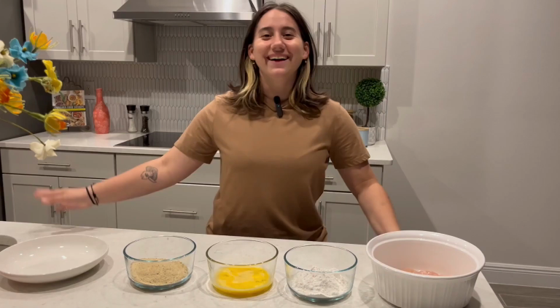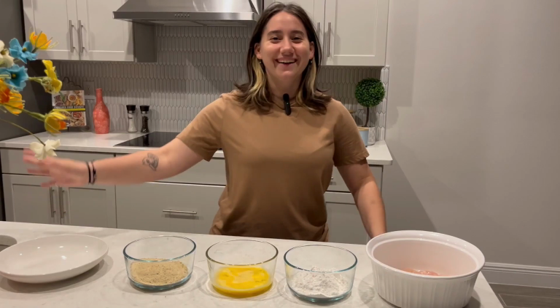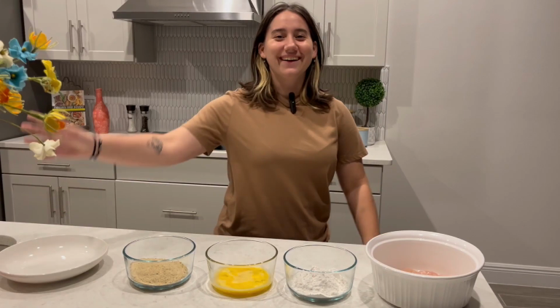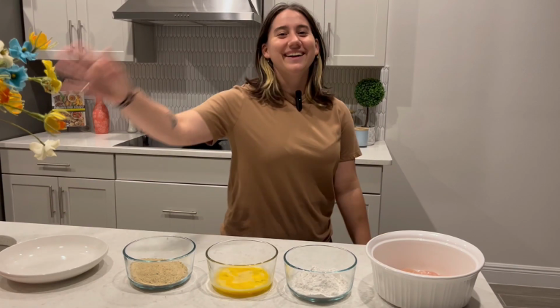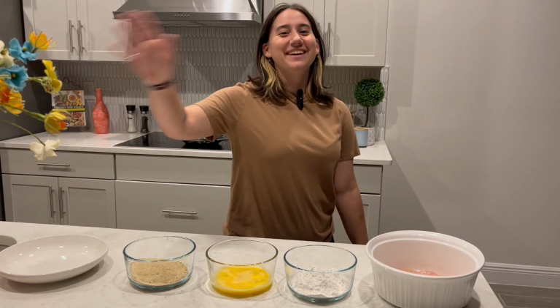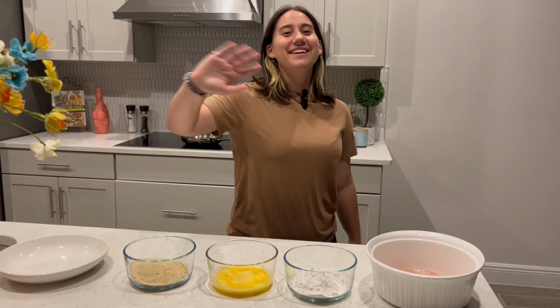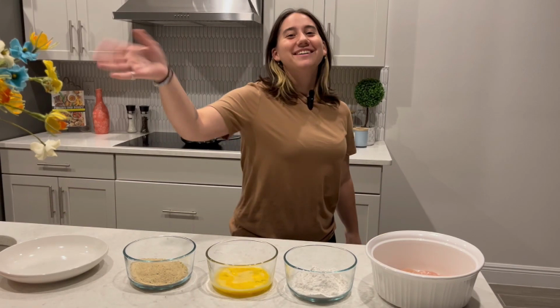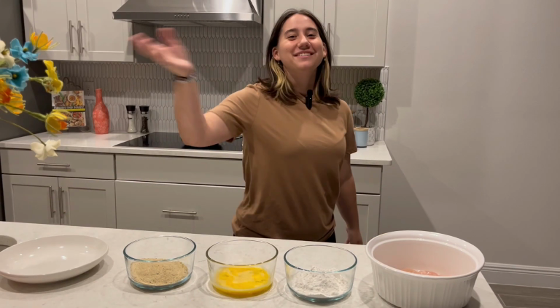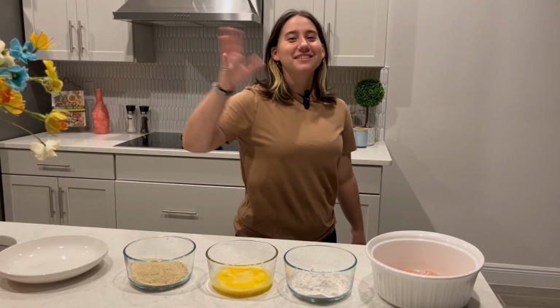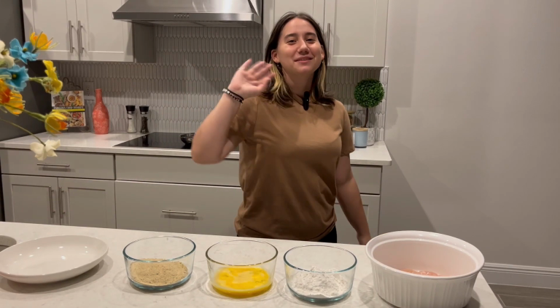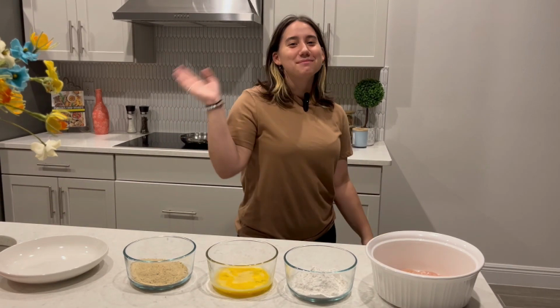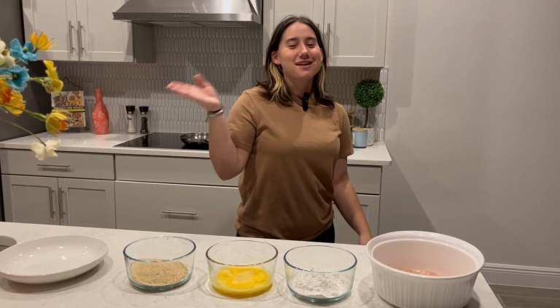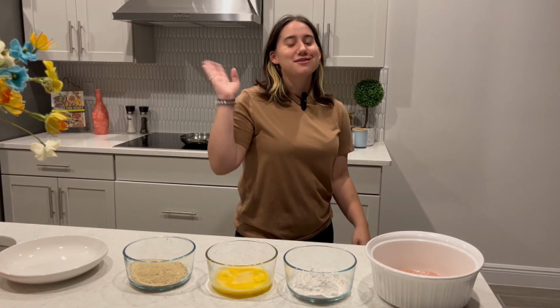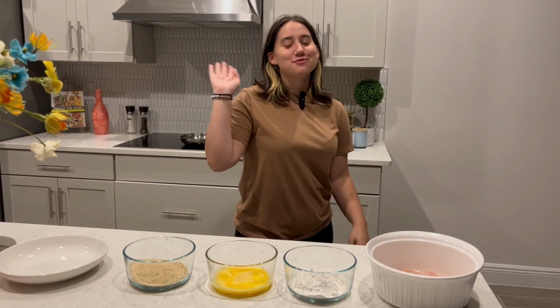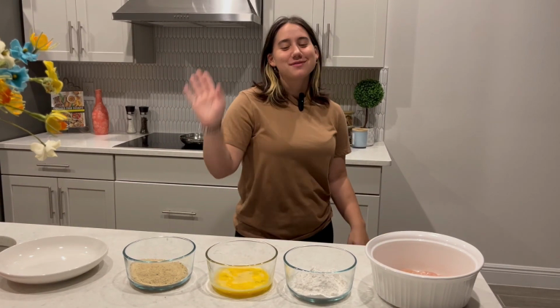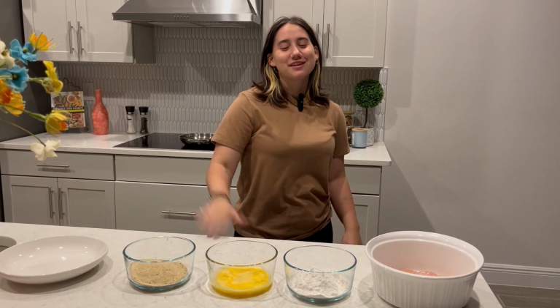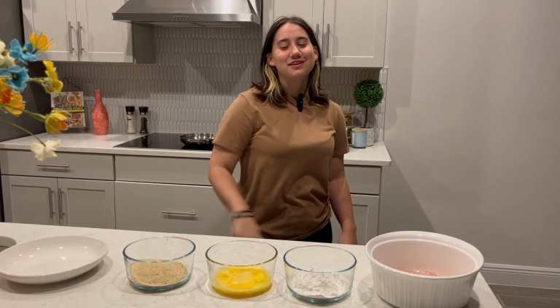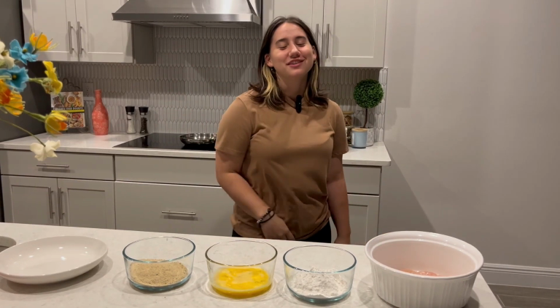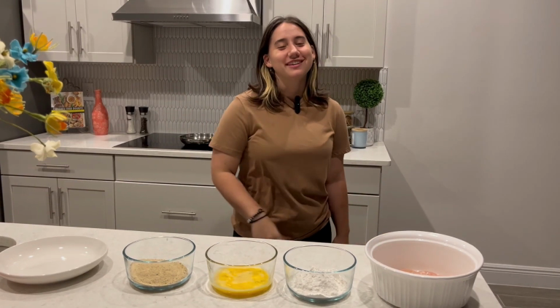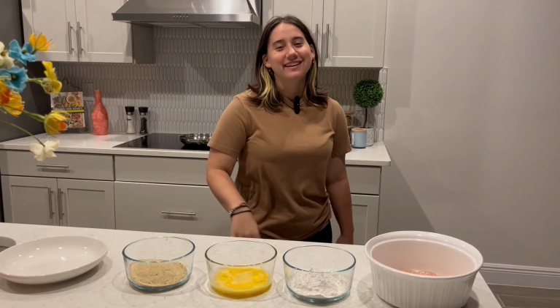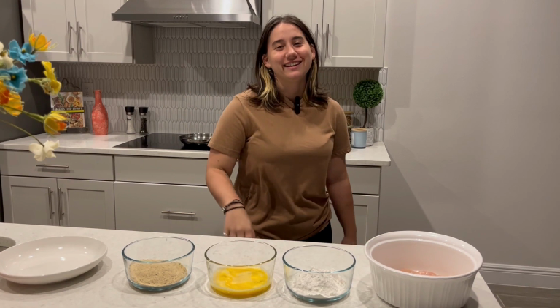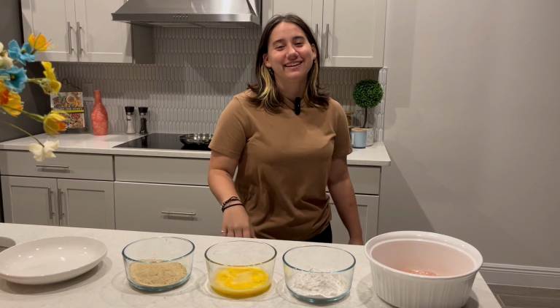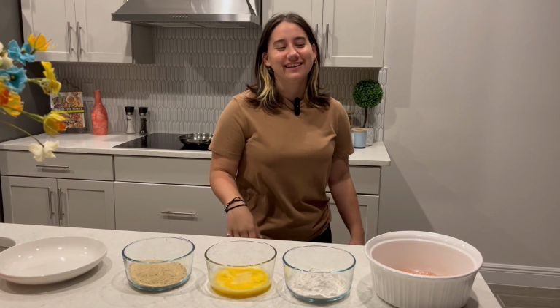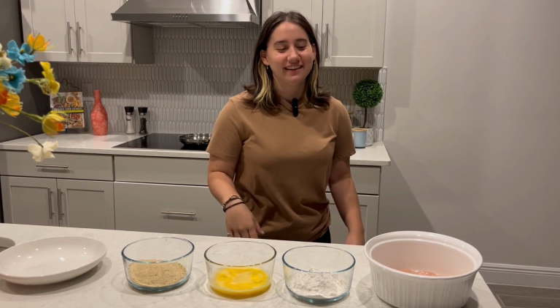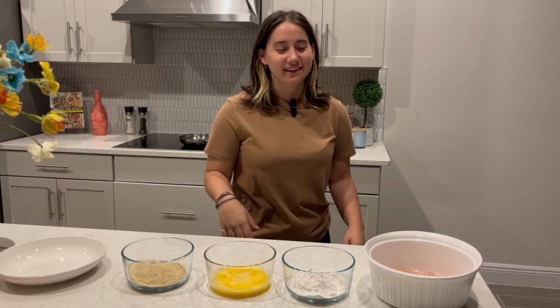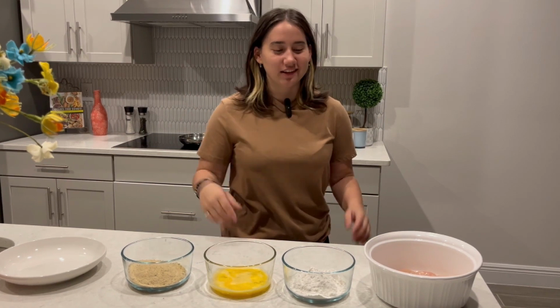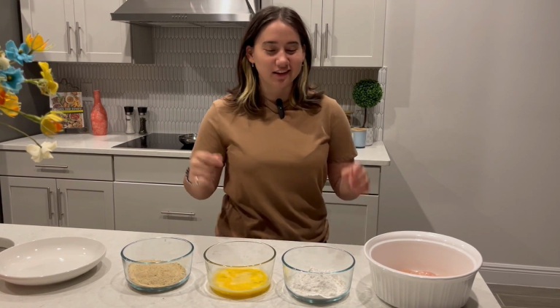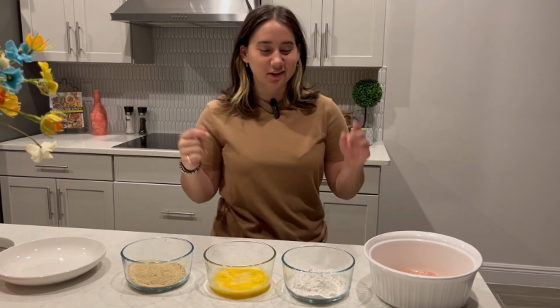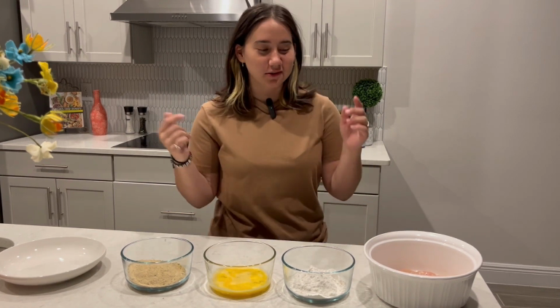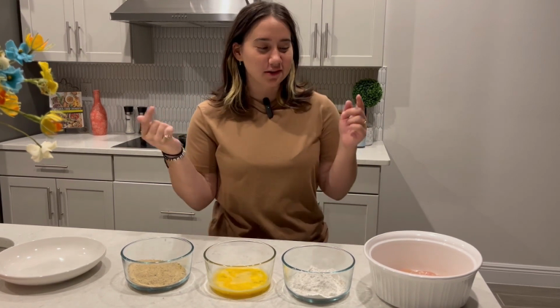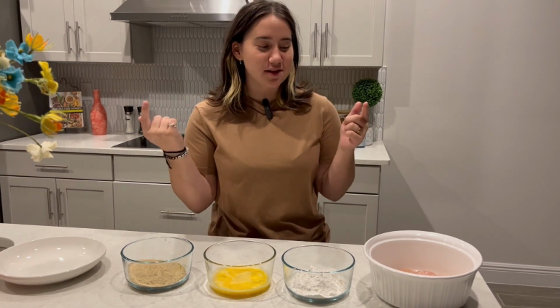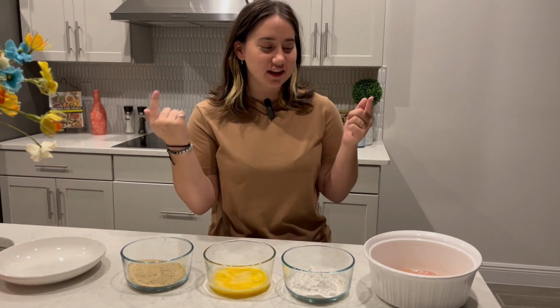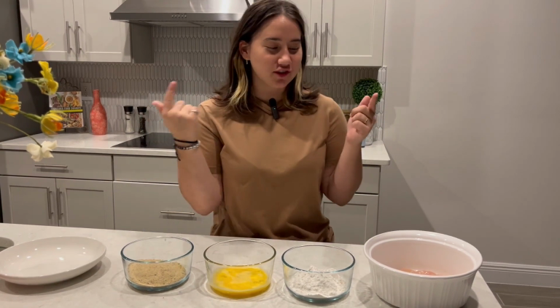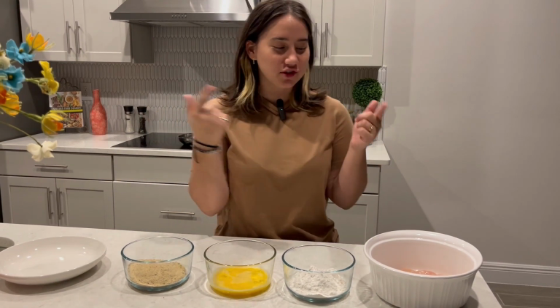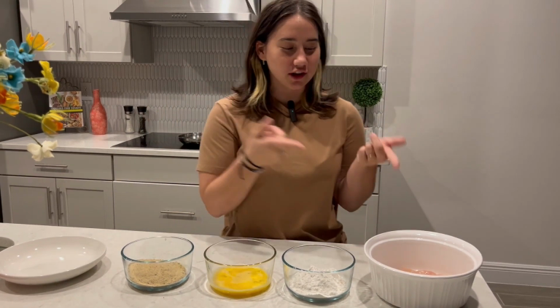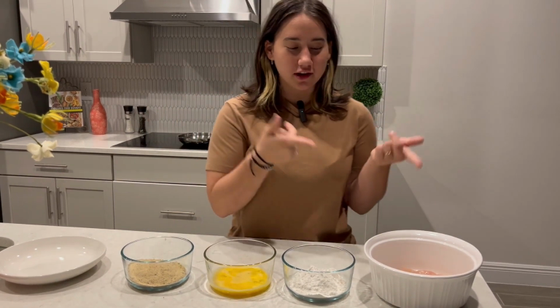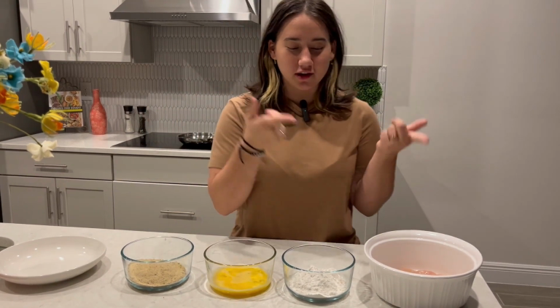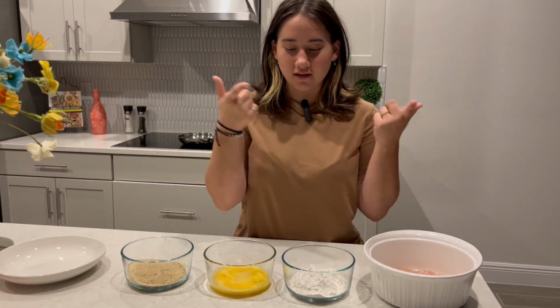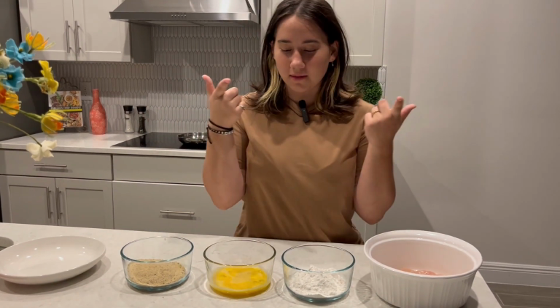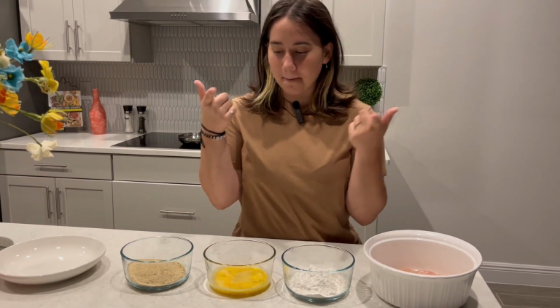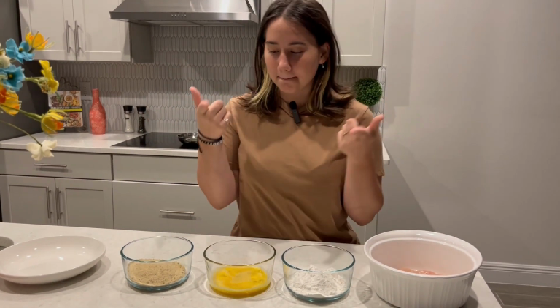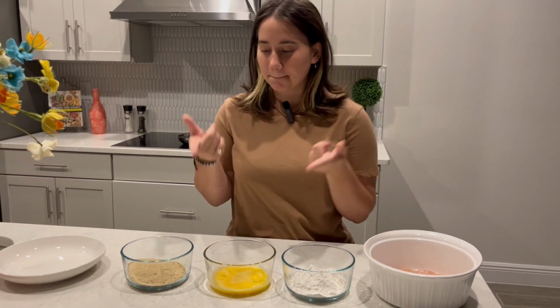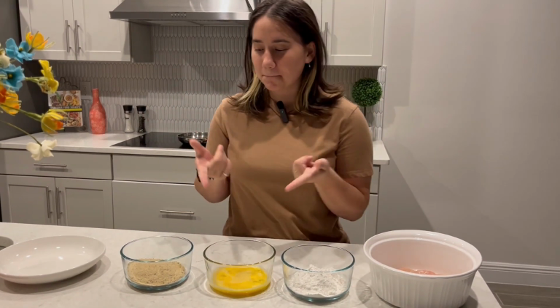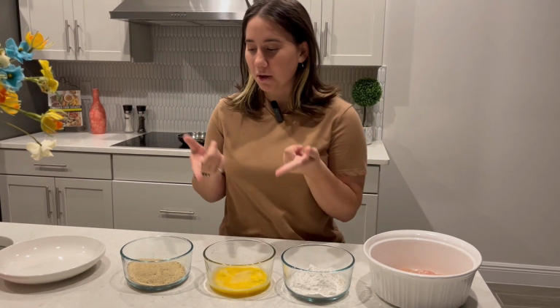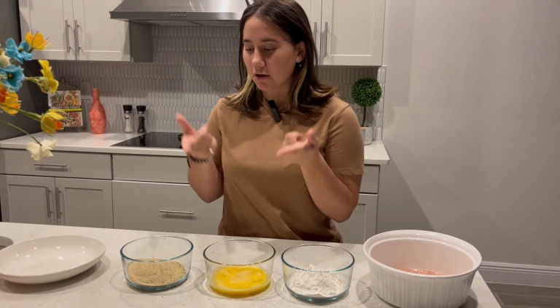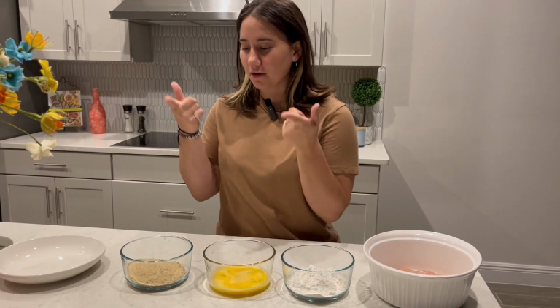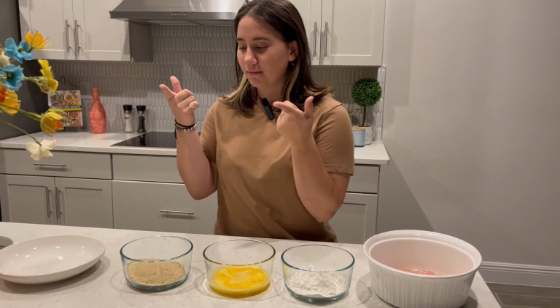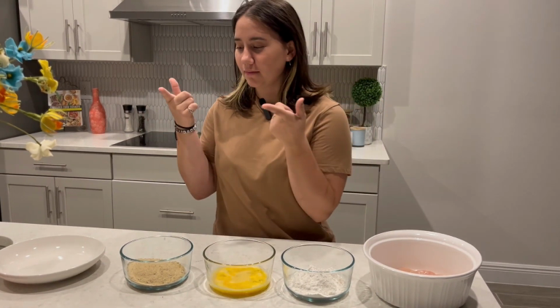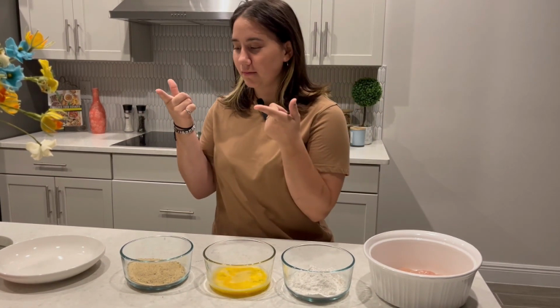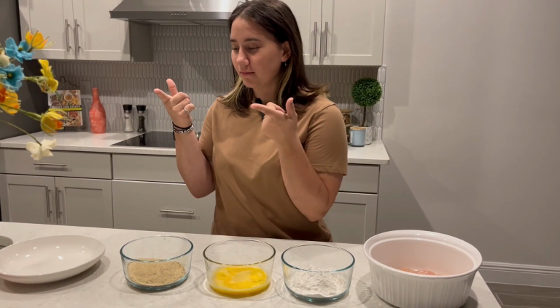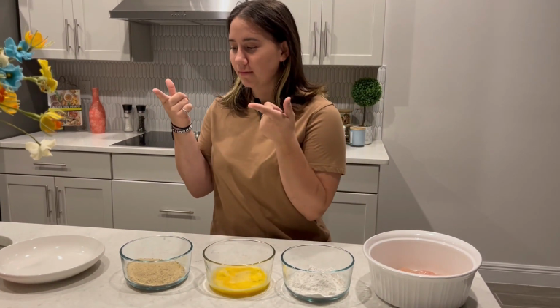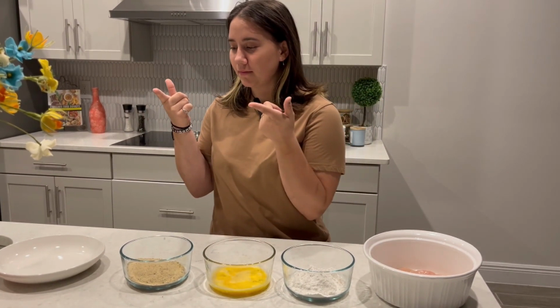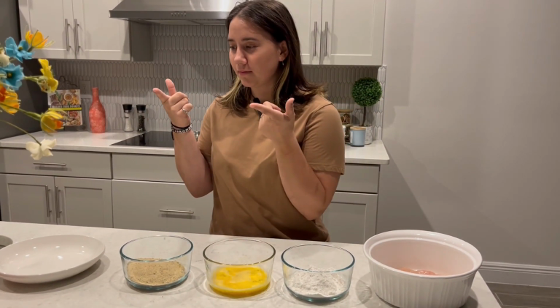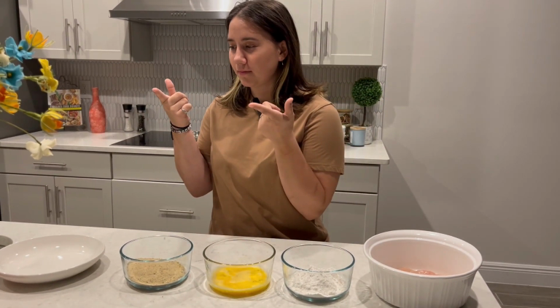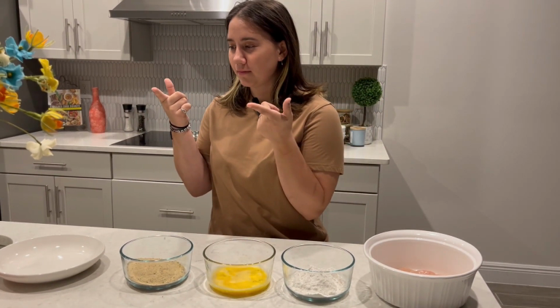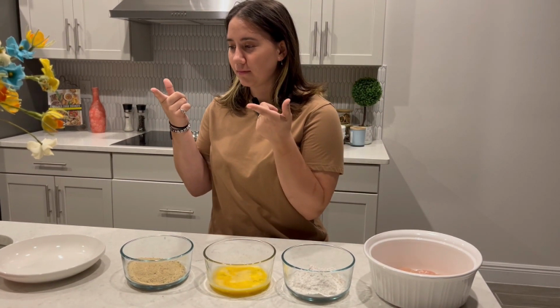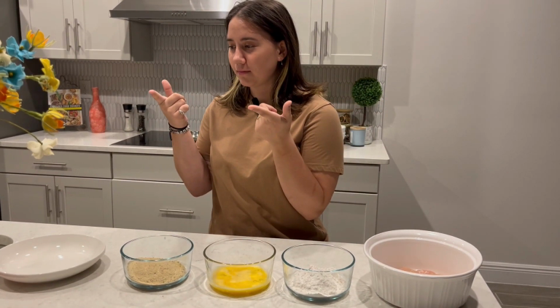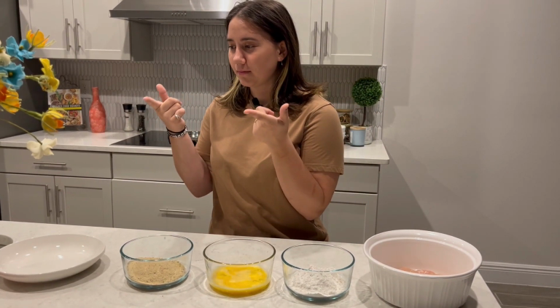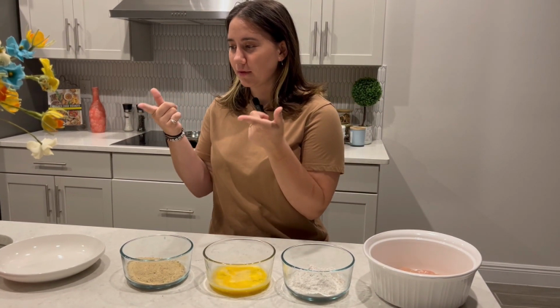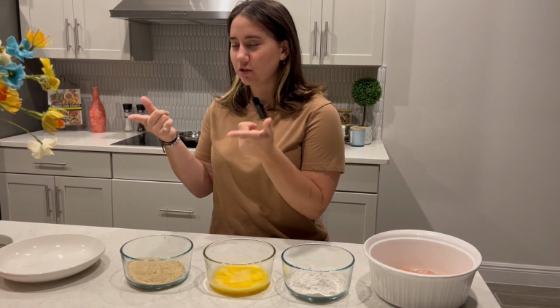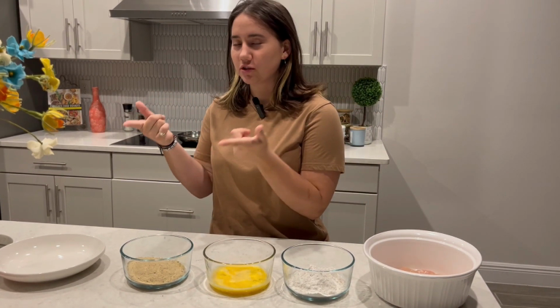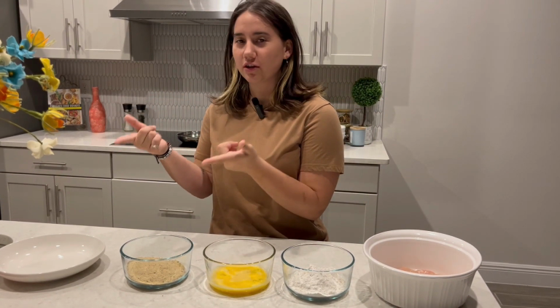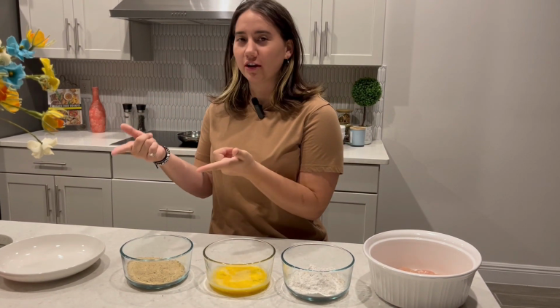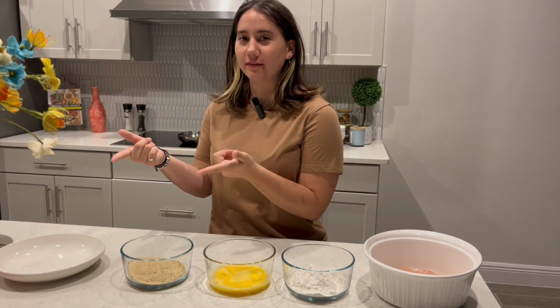Hi, welcome back to my cooking. And today we're gonna make chicken parmigiana.